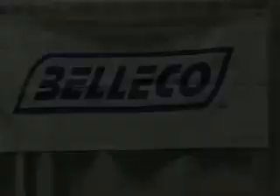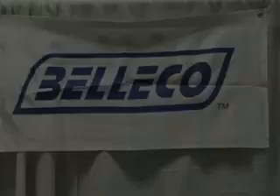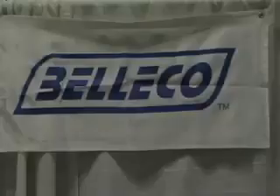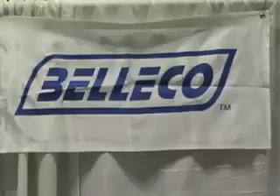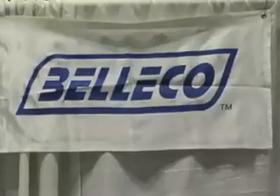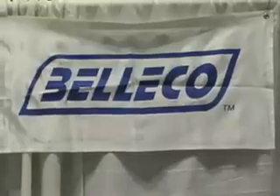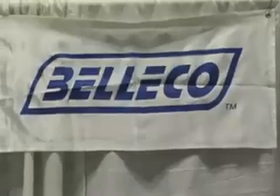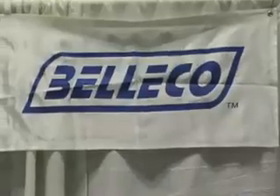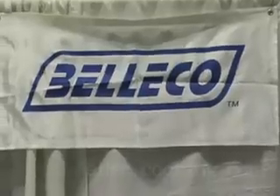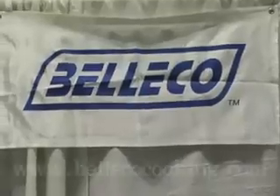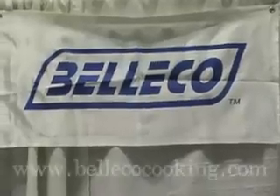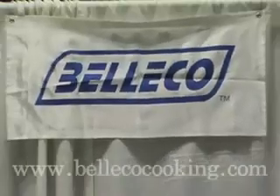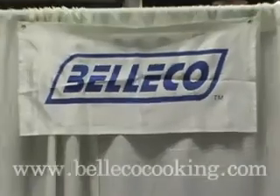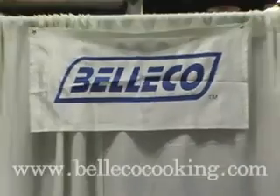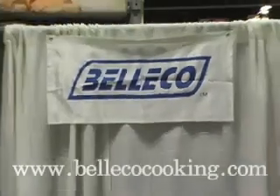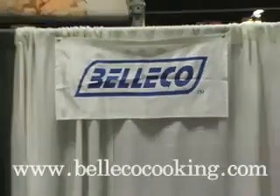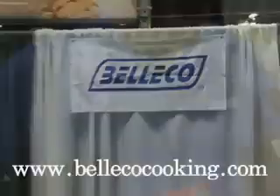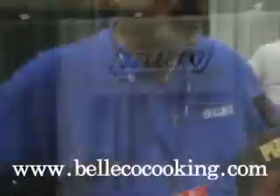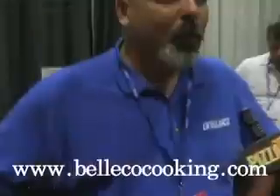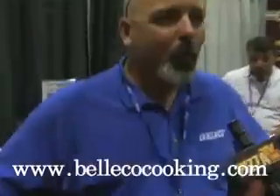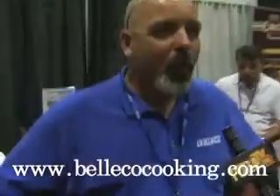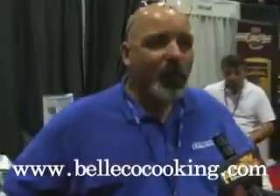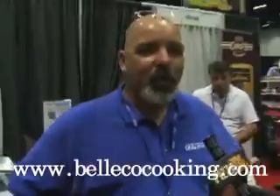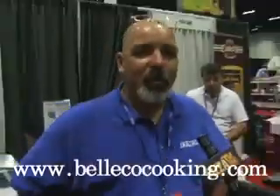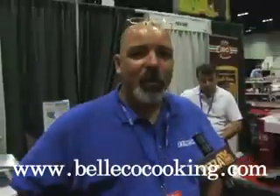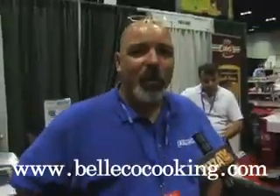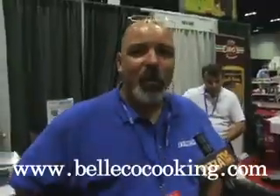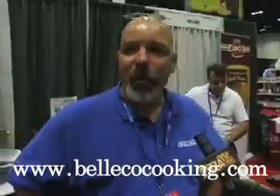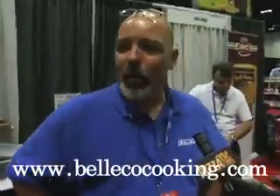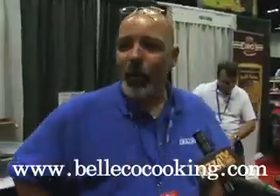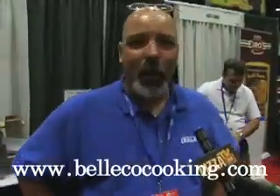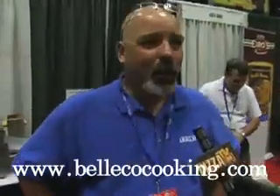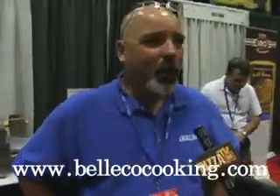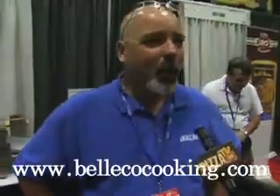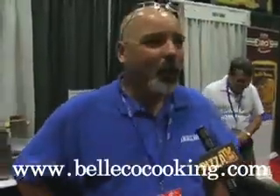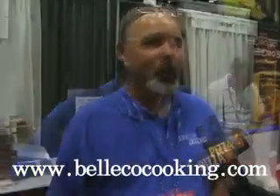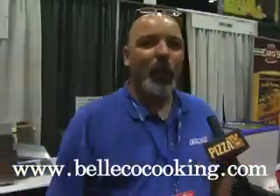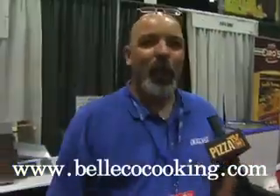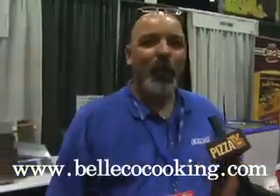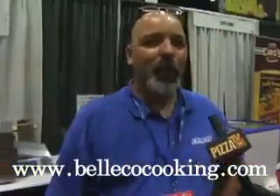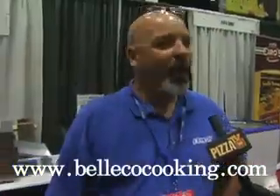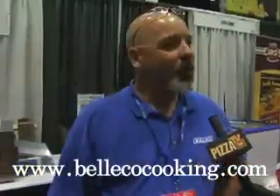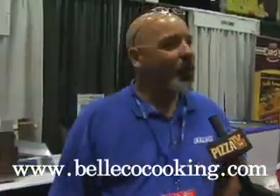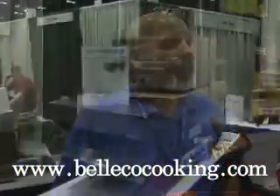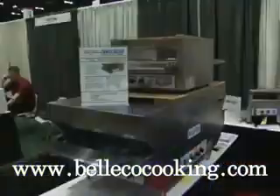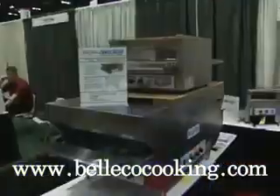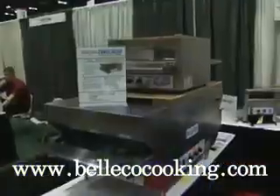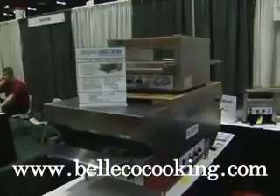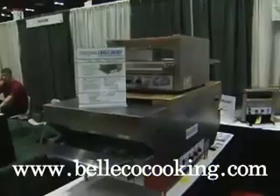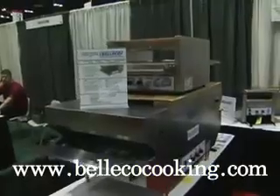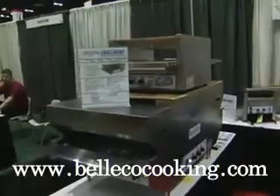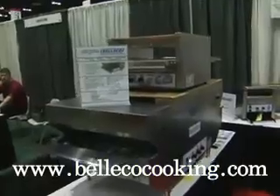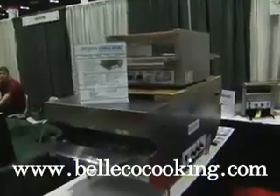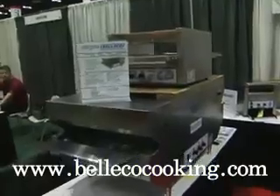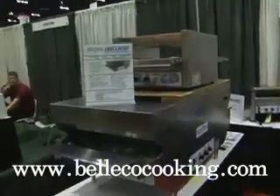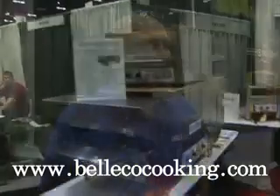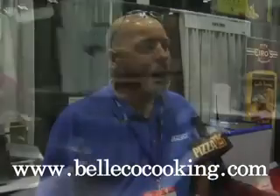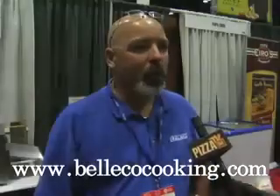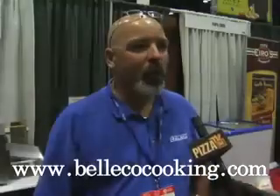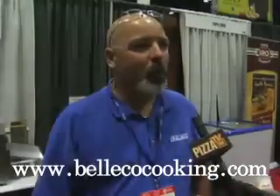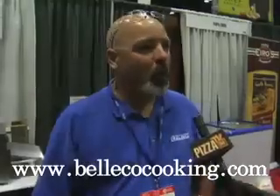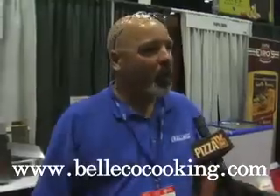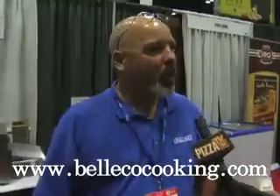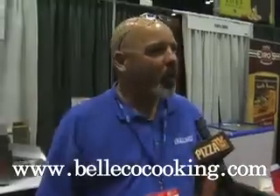My name is Russ Bellarose. I'm the president and CEO of Bellico. We manufacture everything here in the United States. We import nothing.